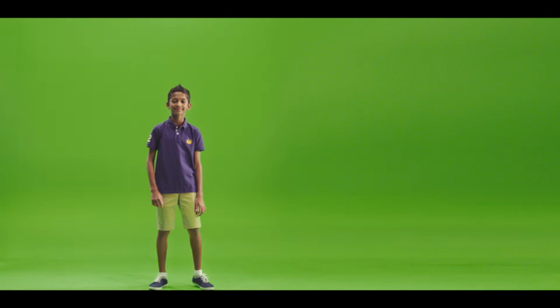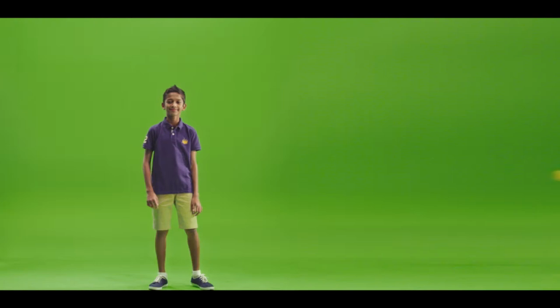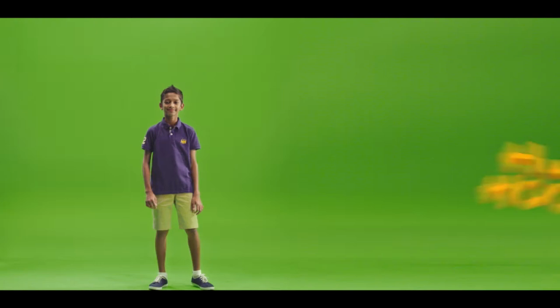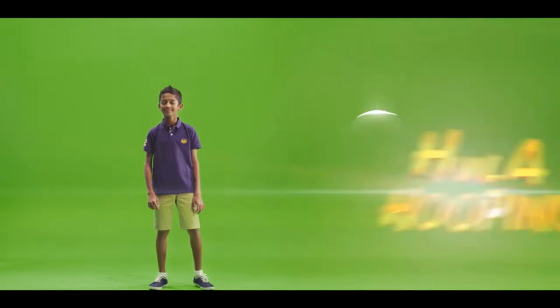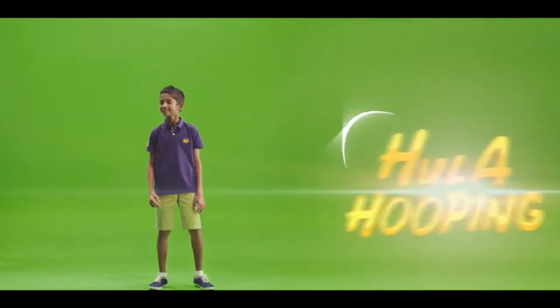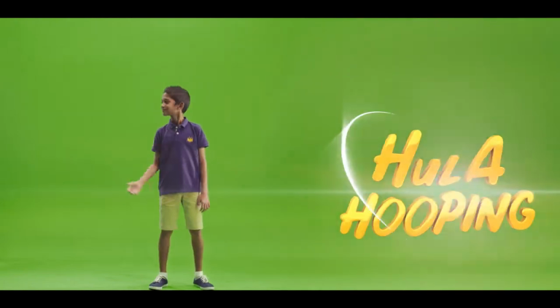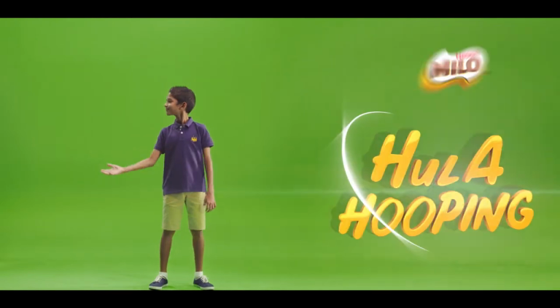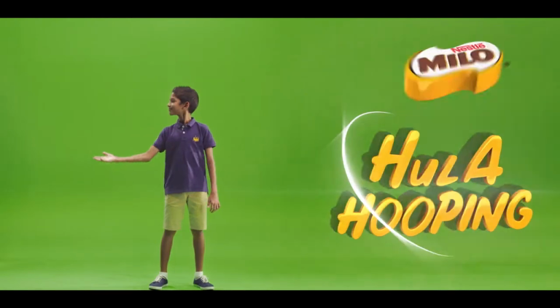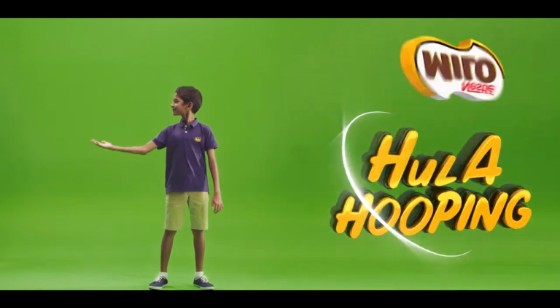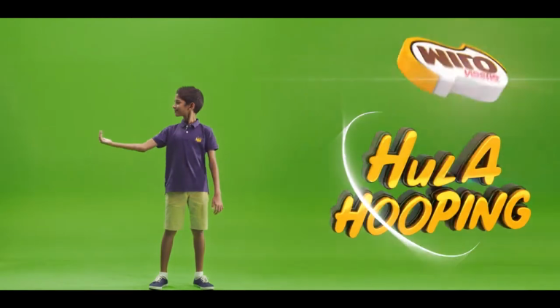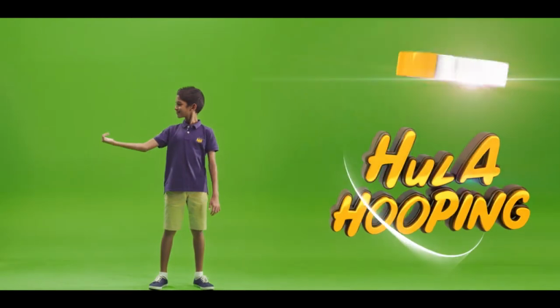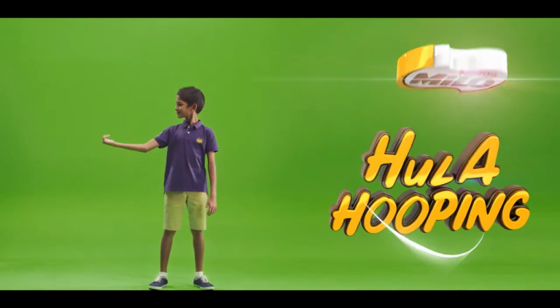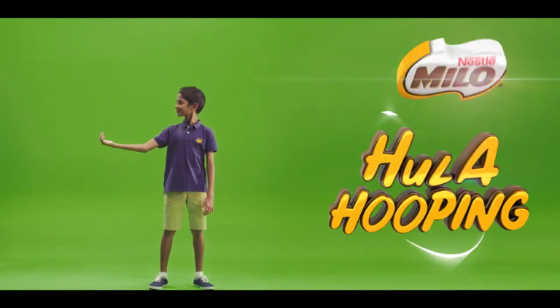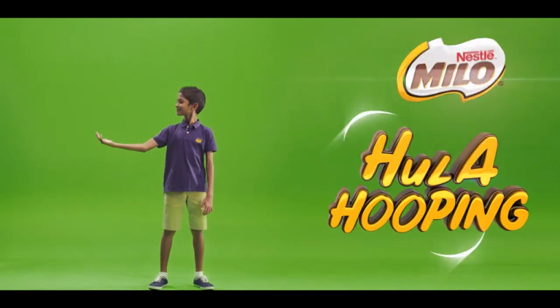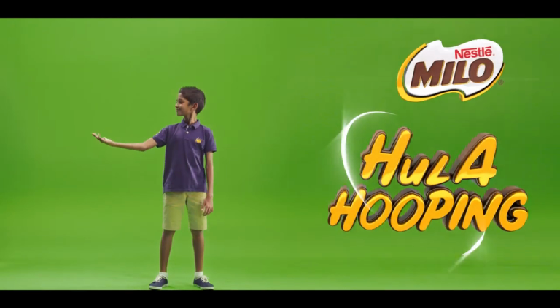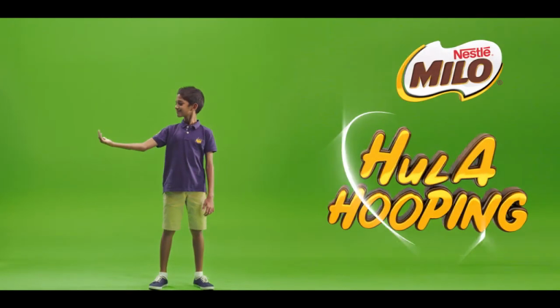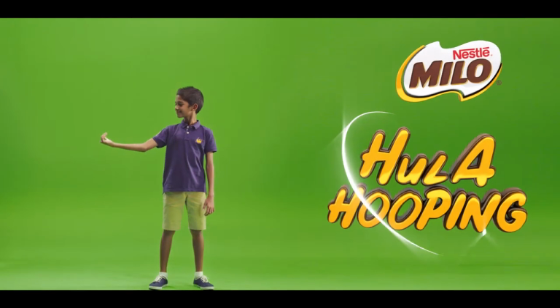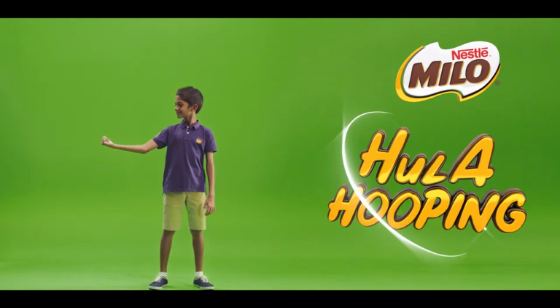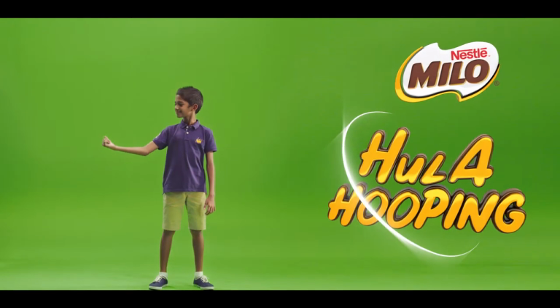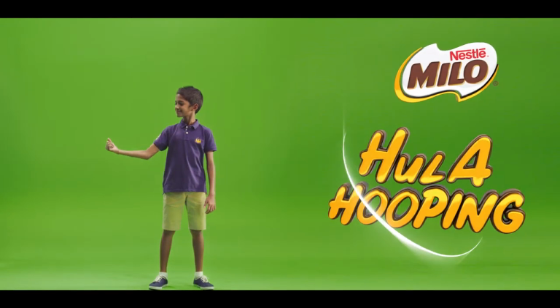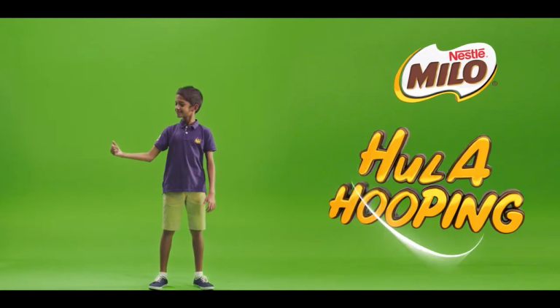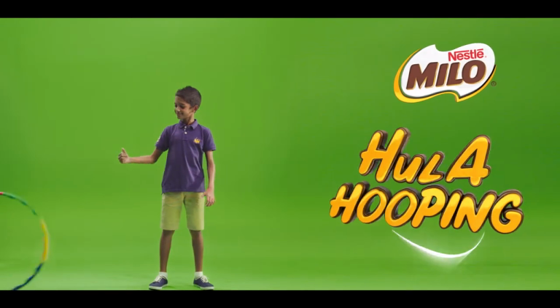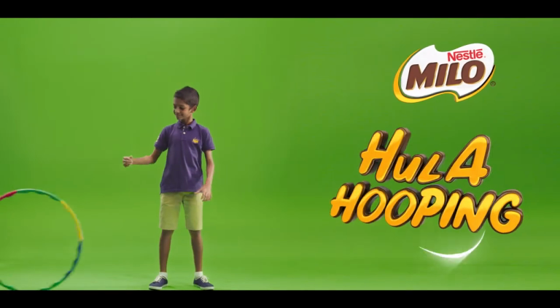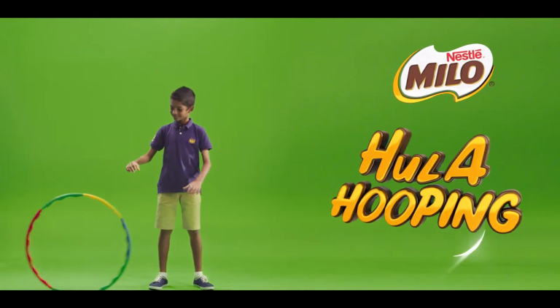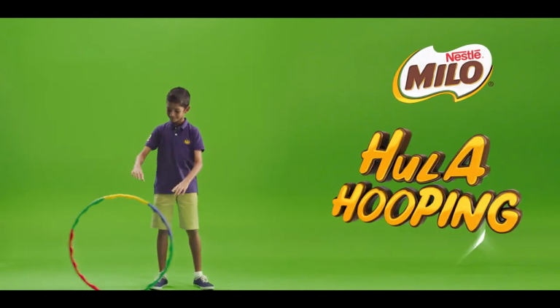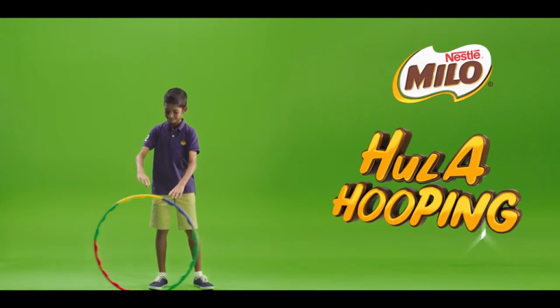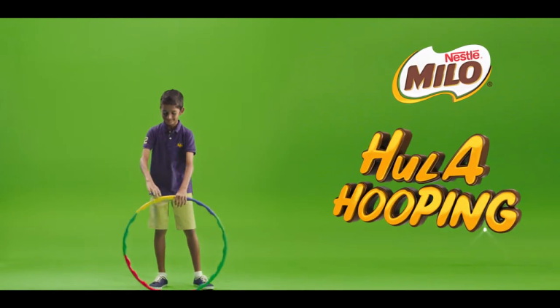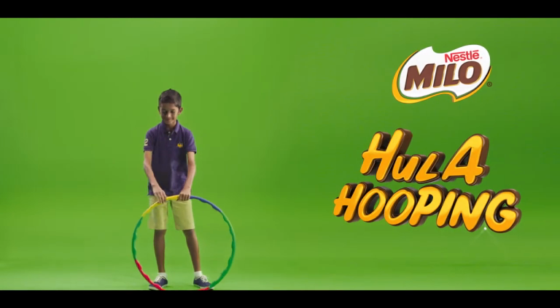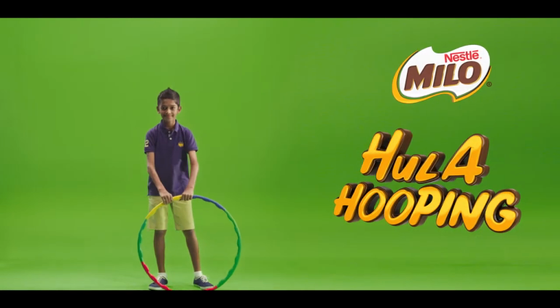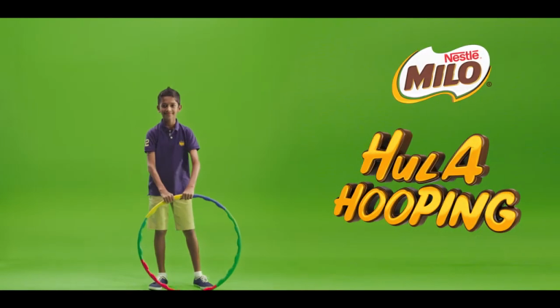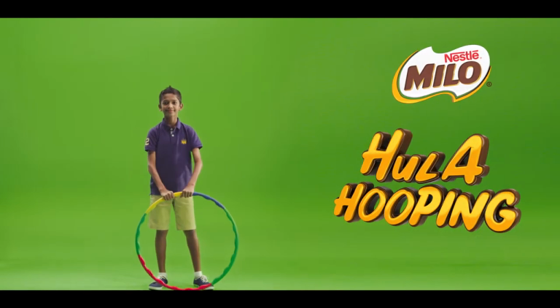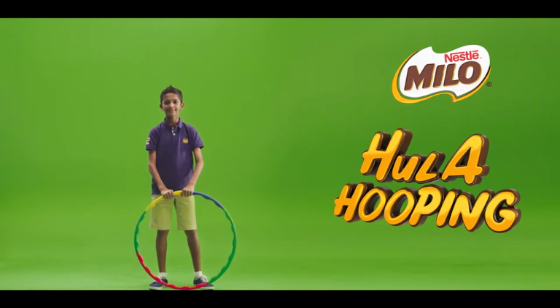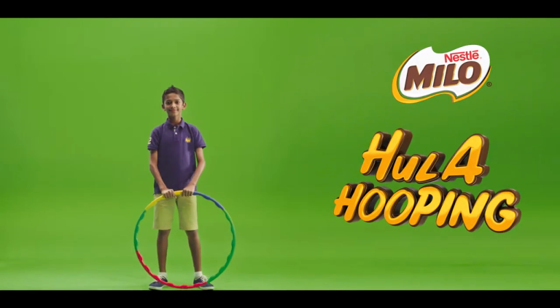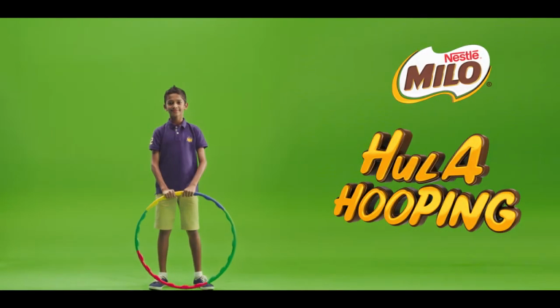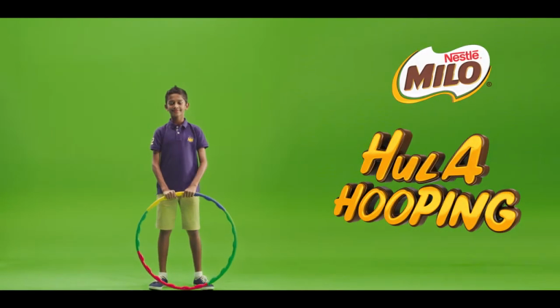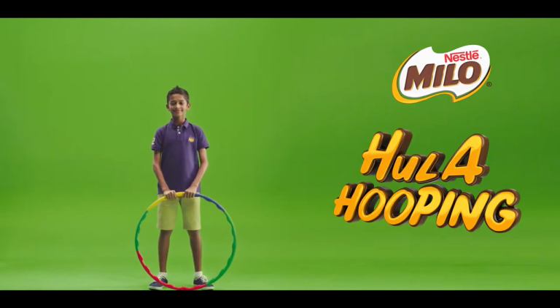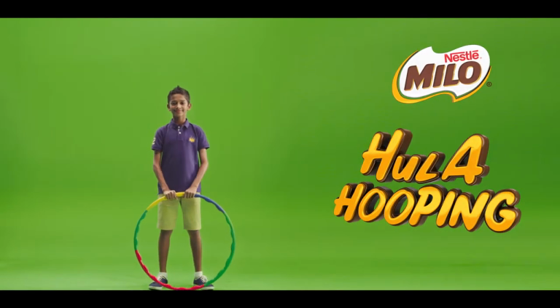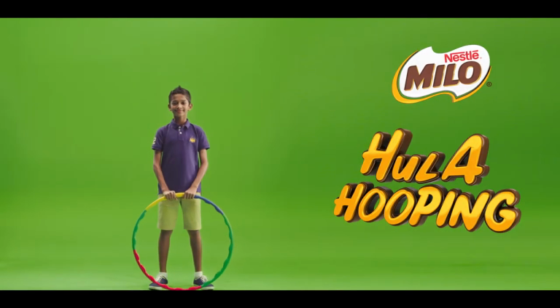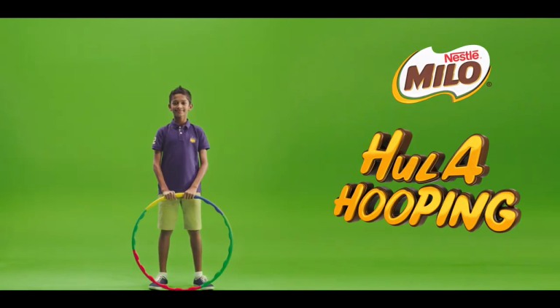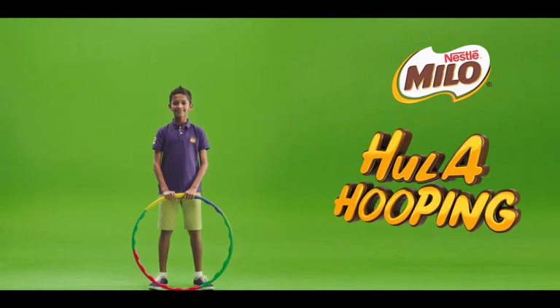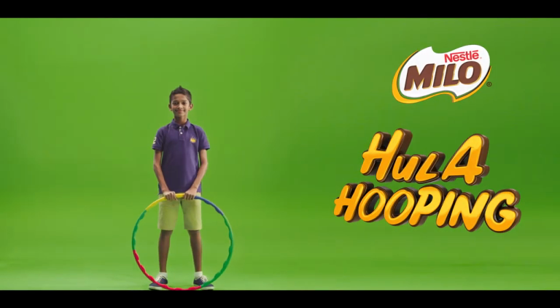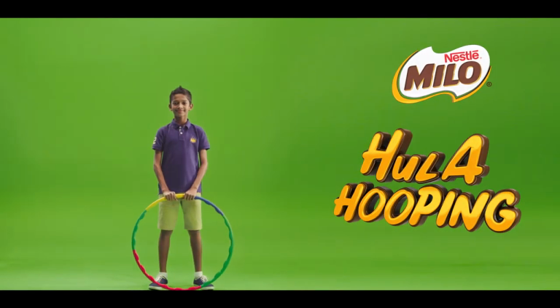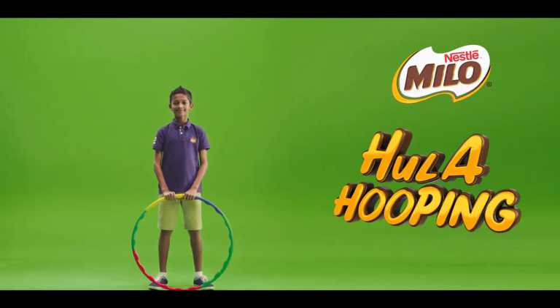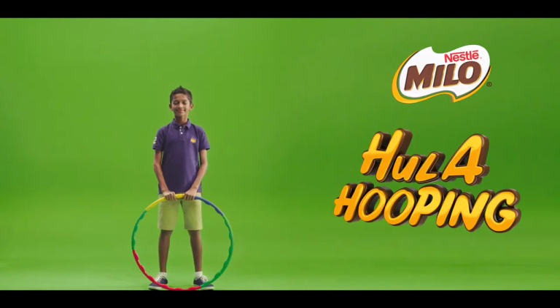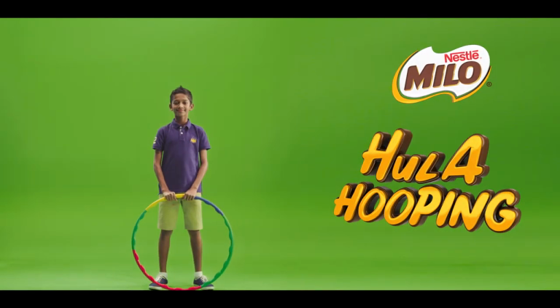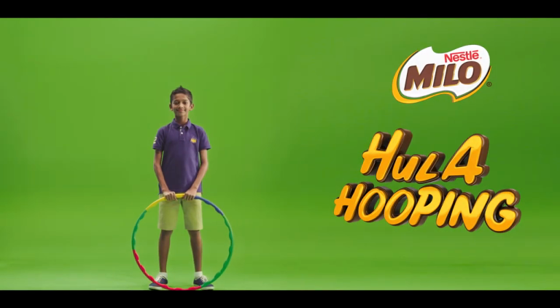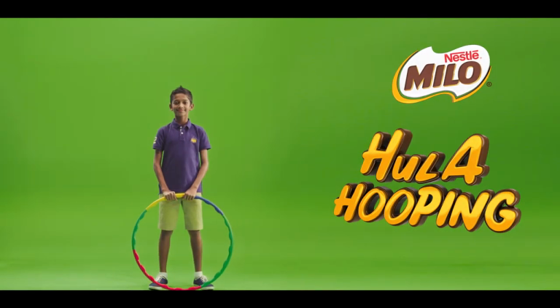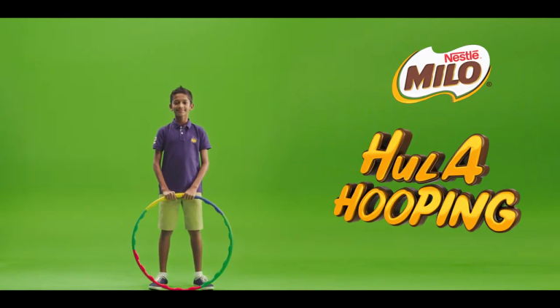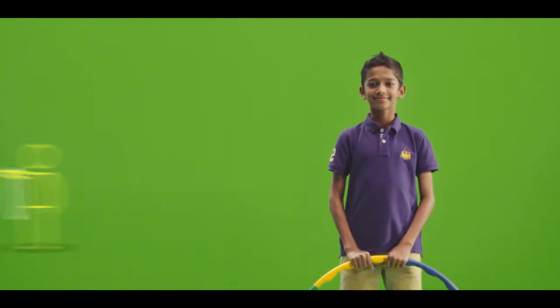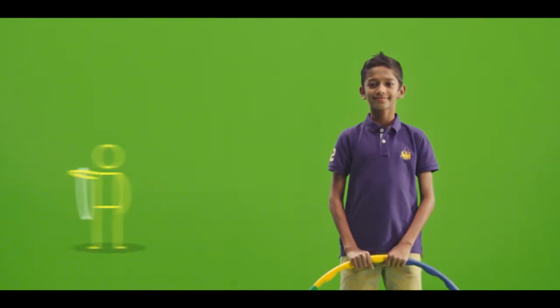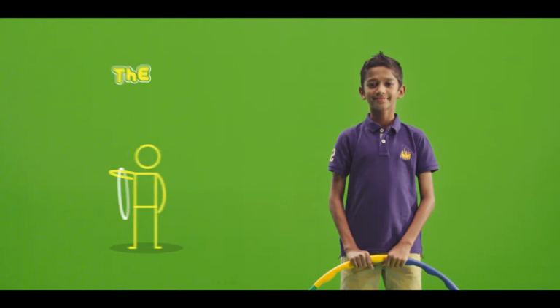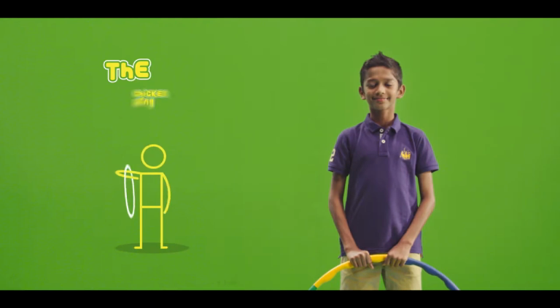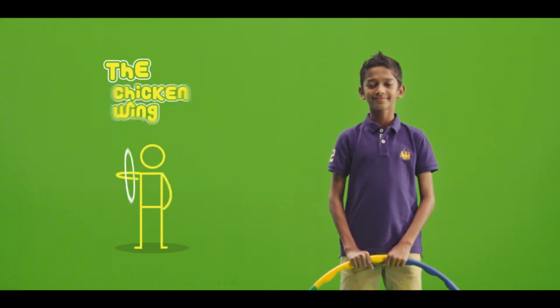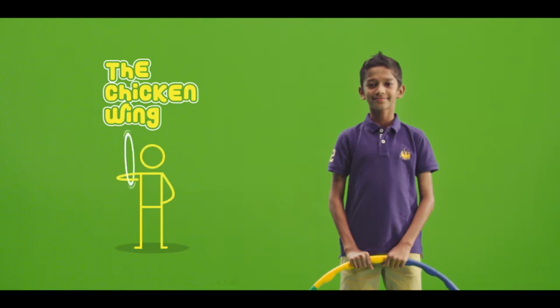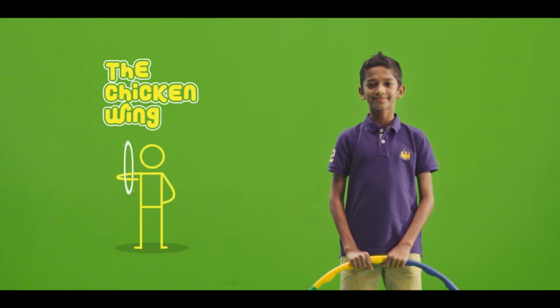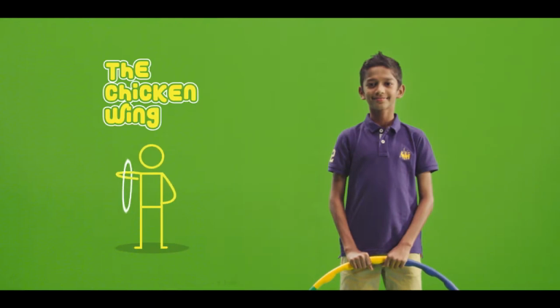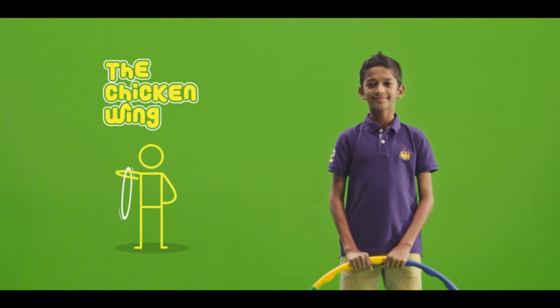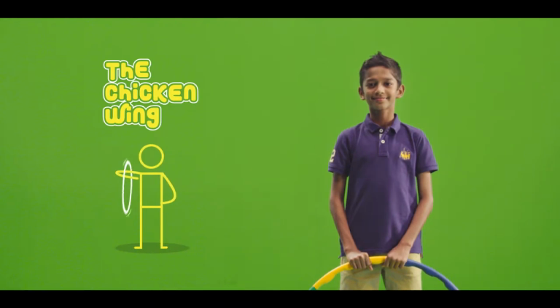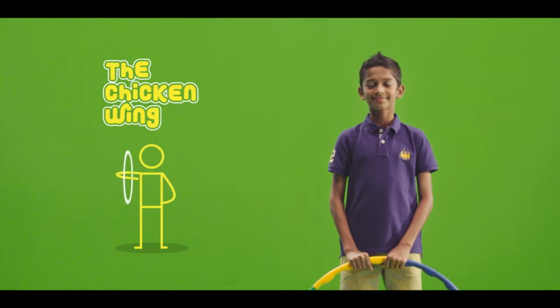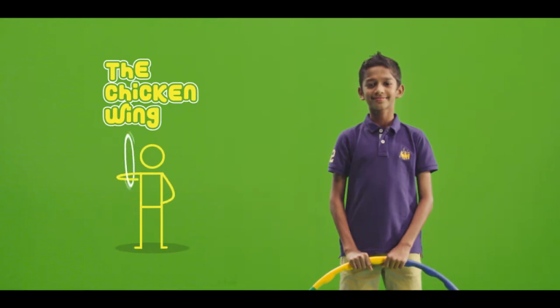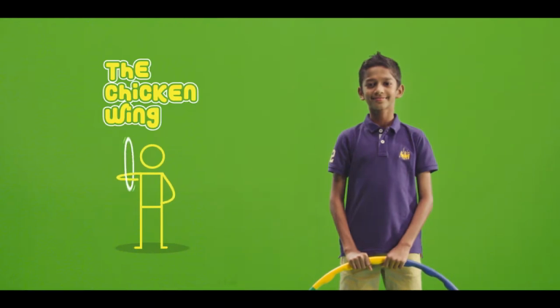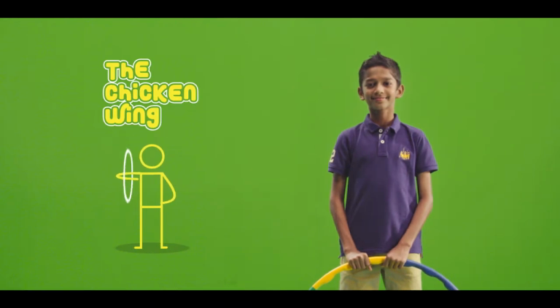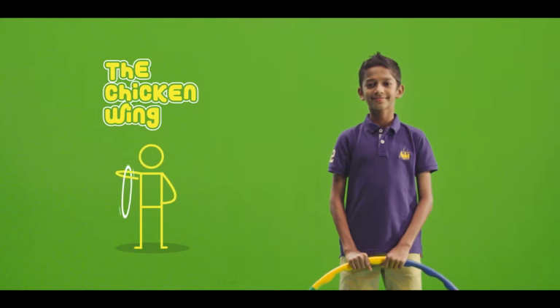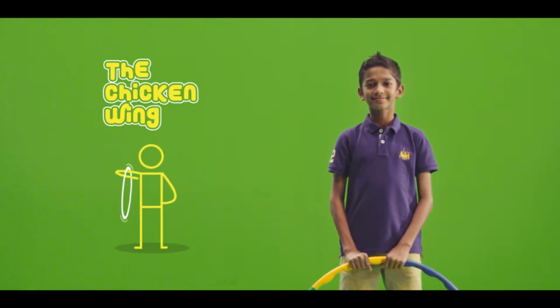Hey guys, got your hula hoops? I've got a fun move to show you all. We call it the chicken wing.